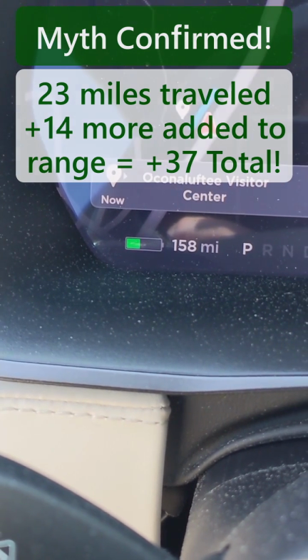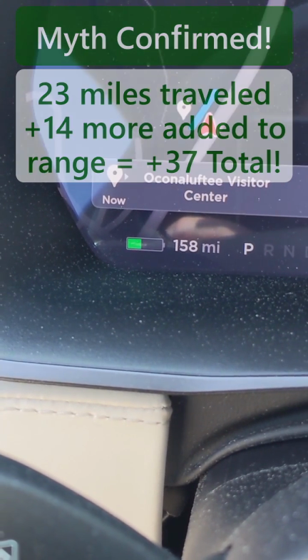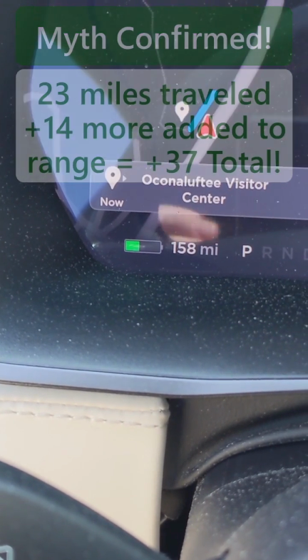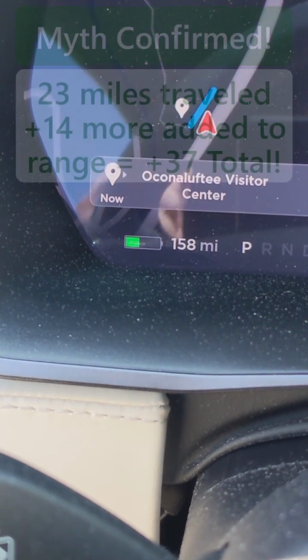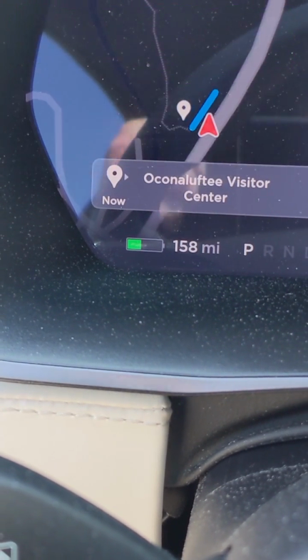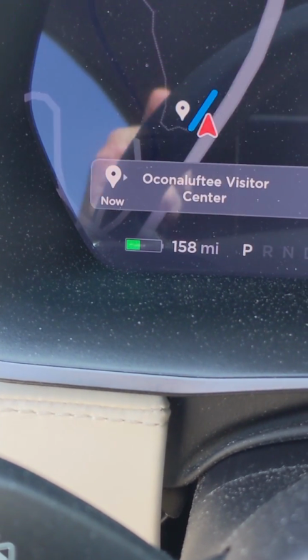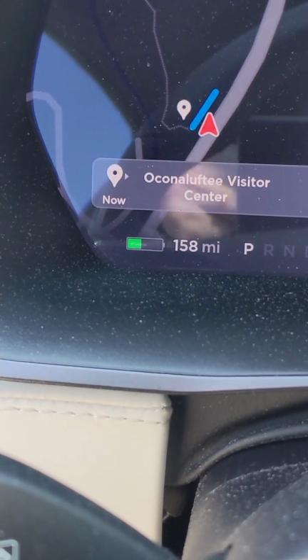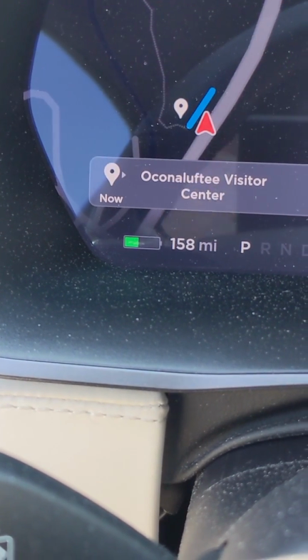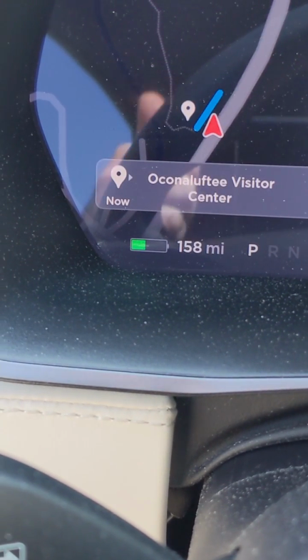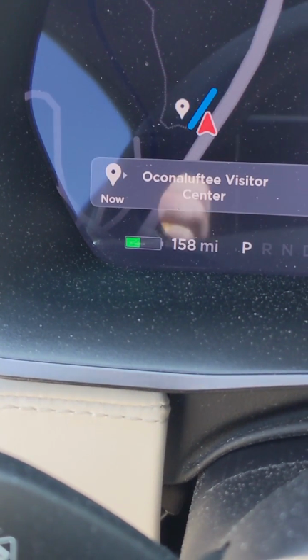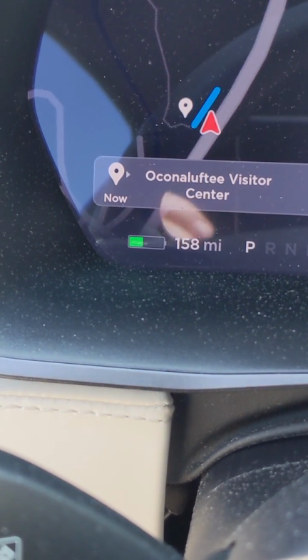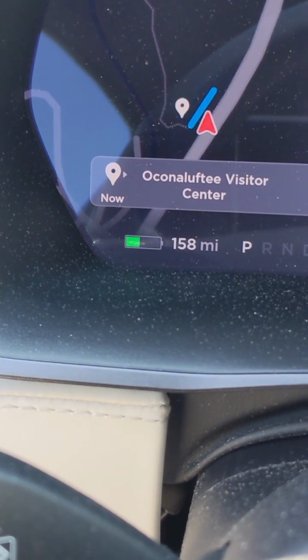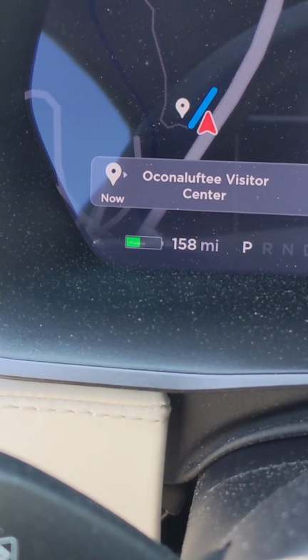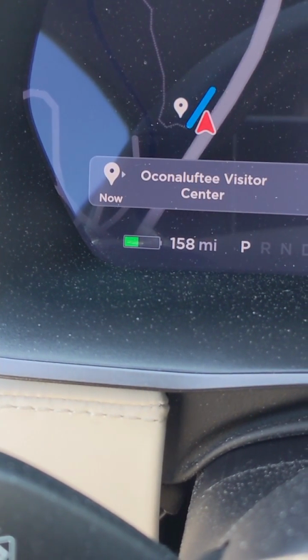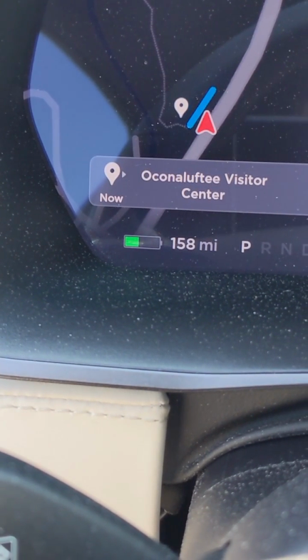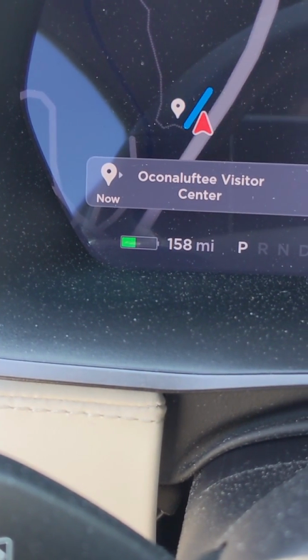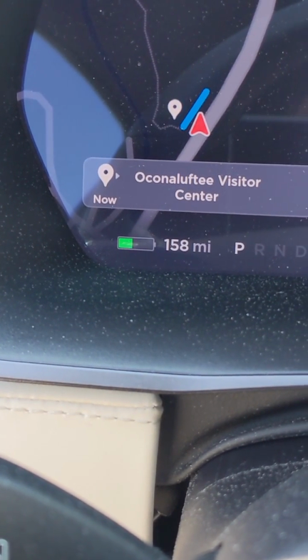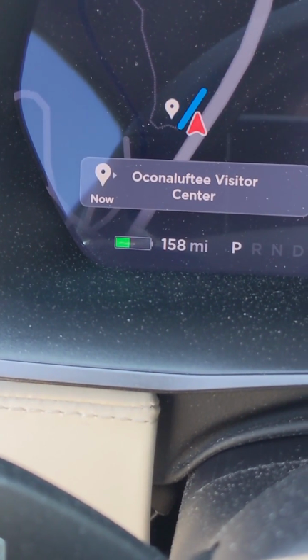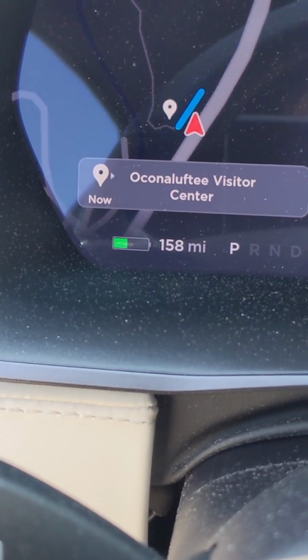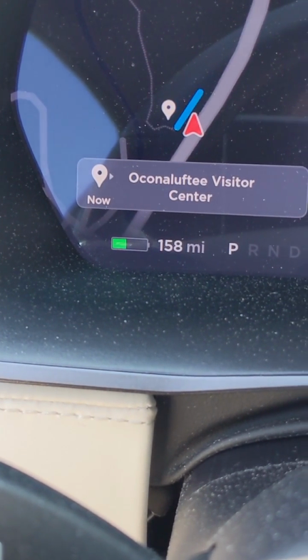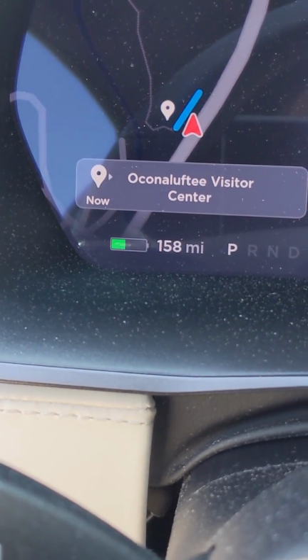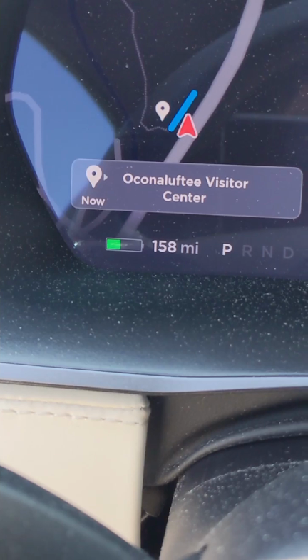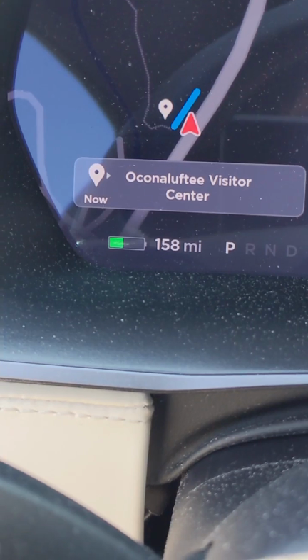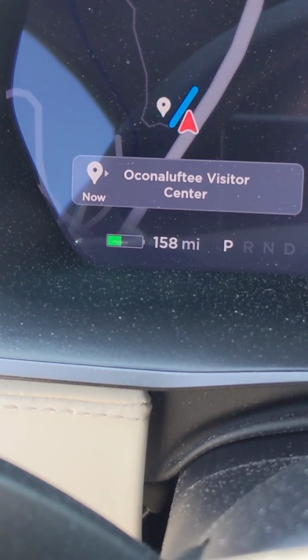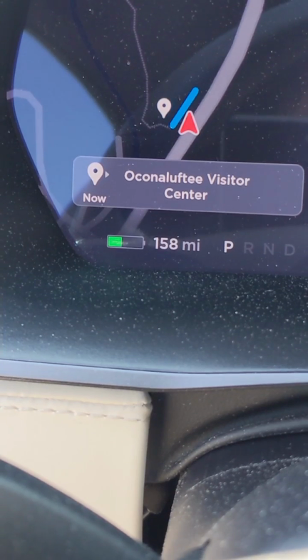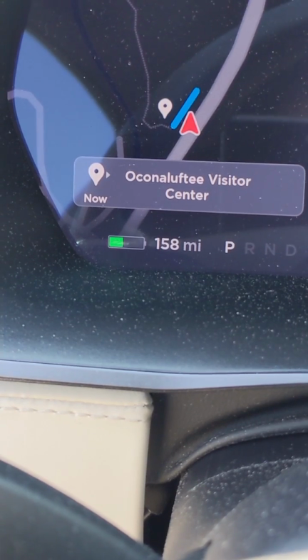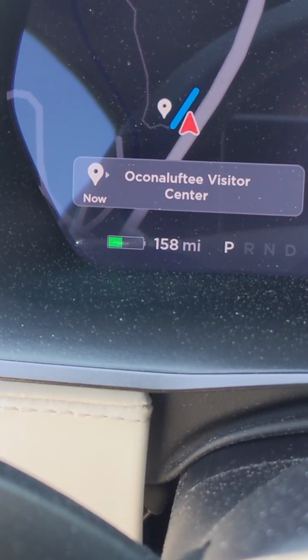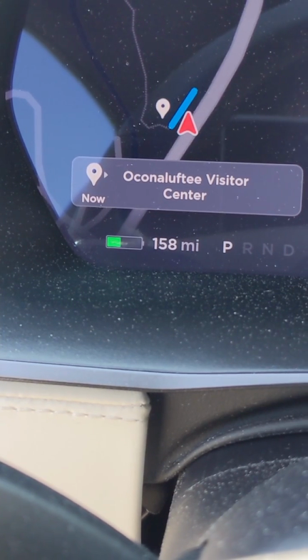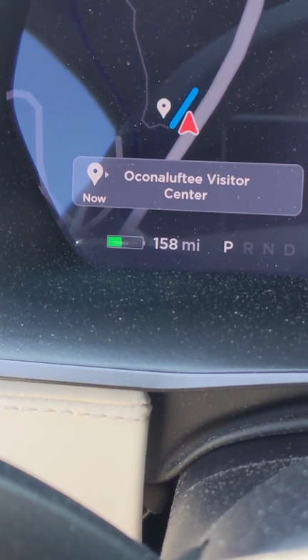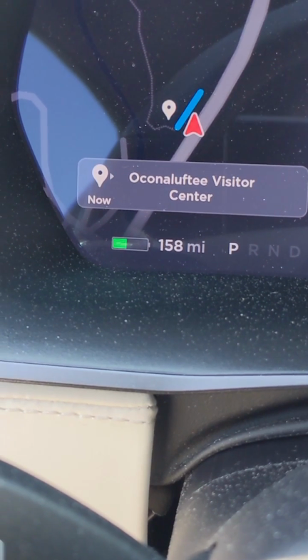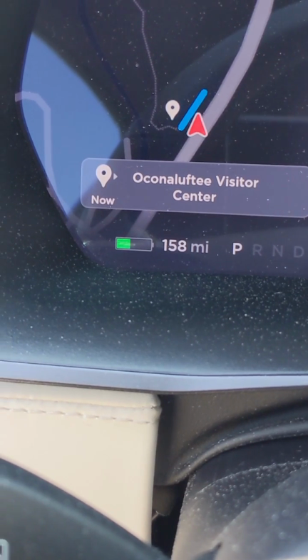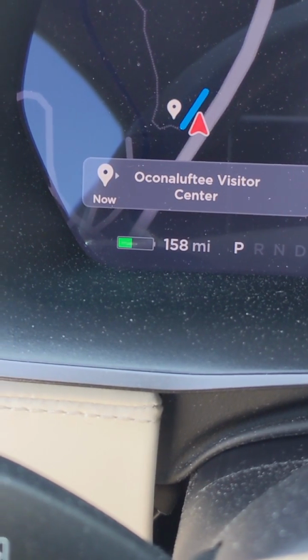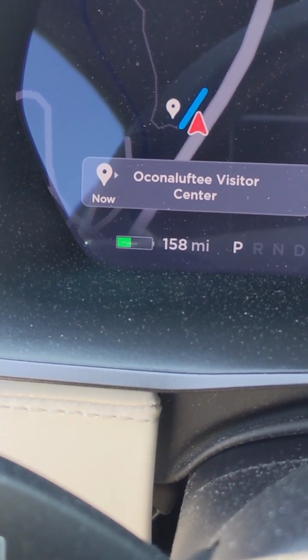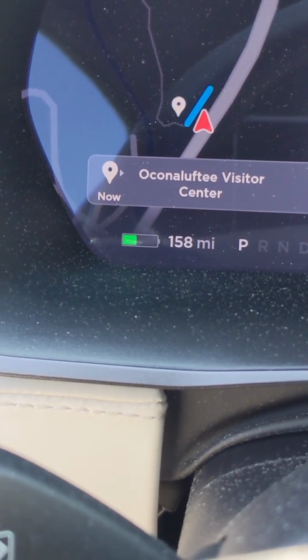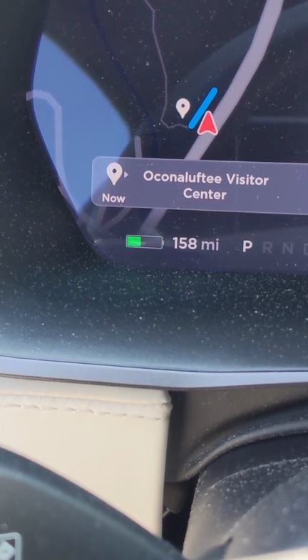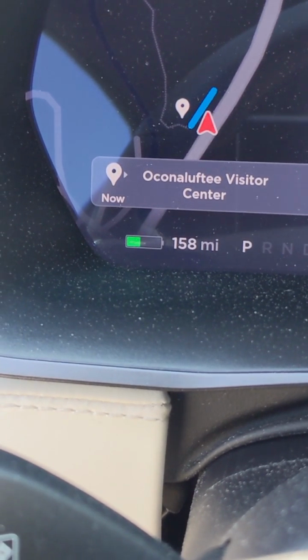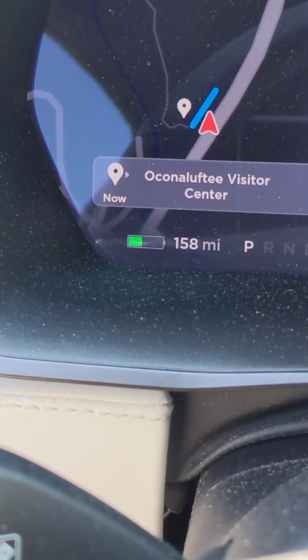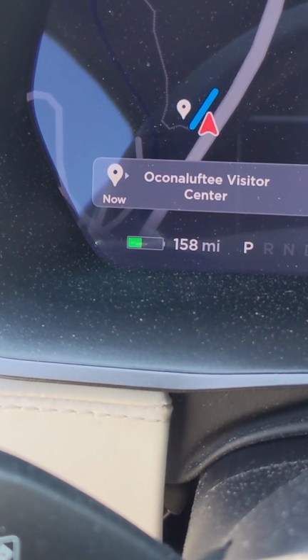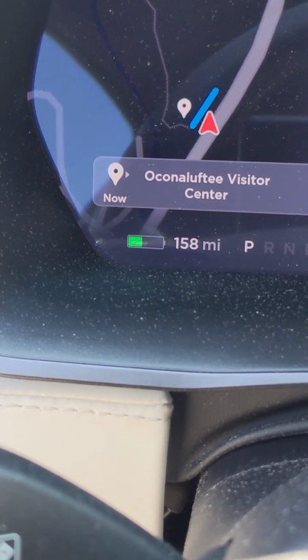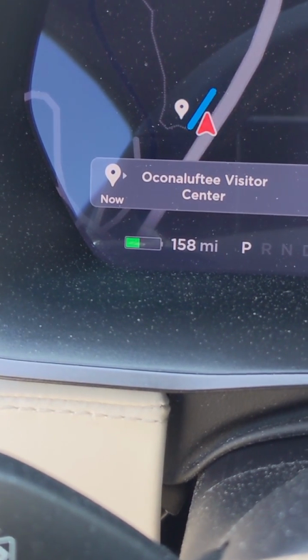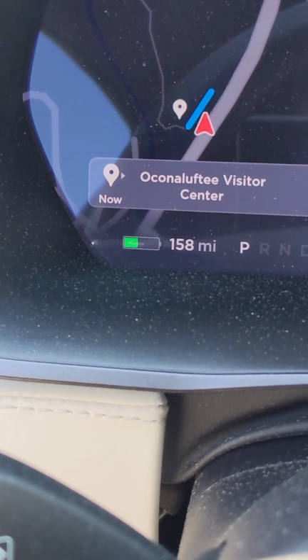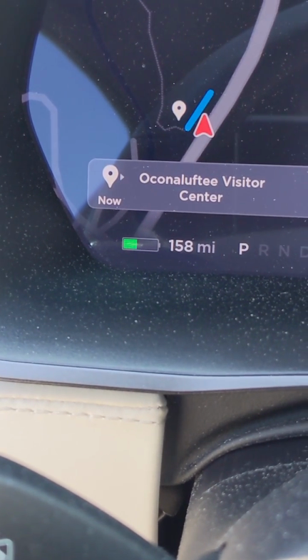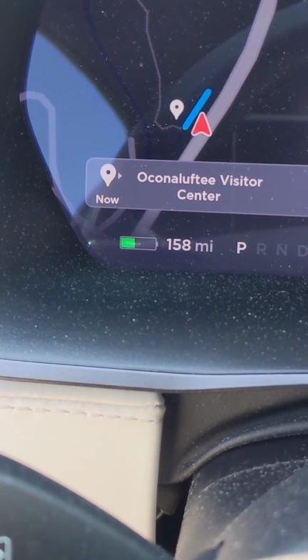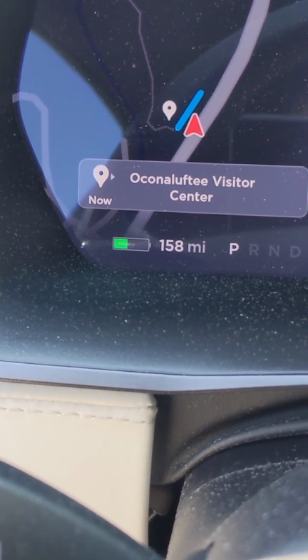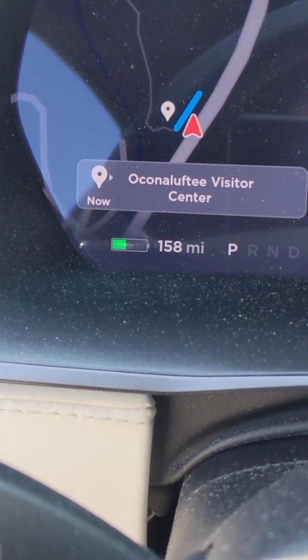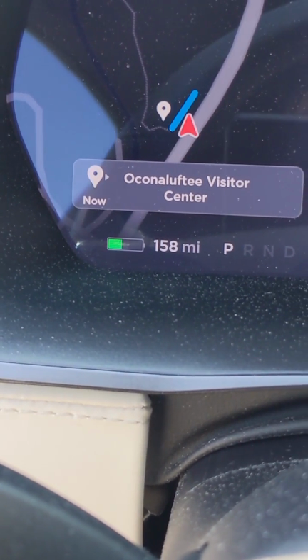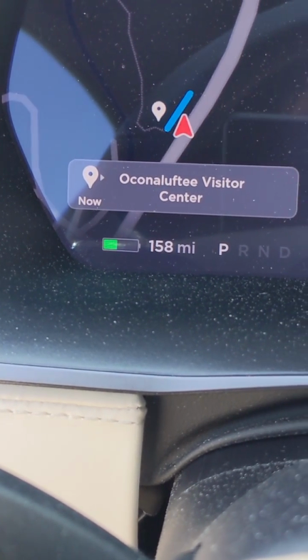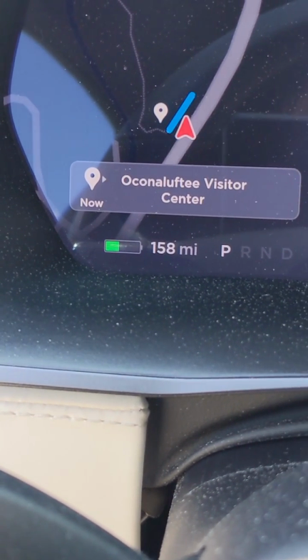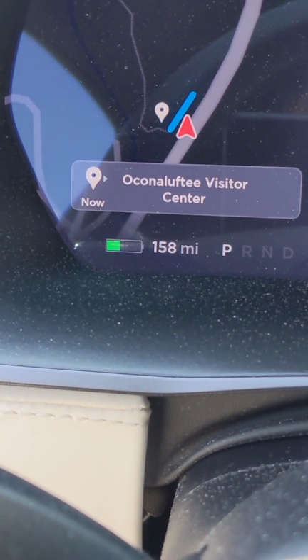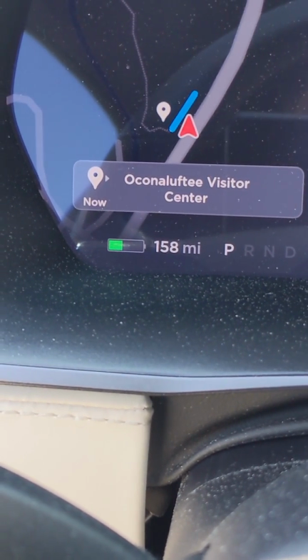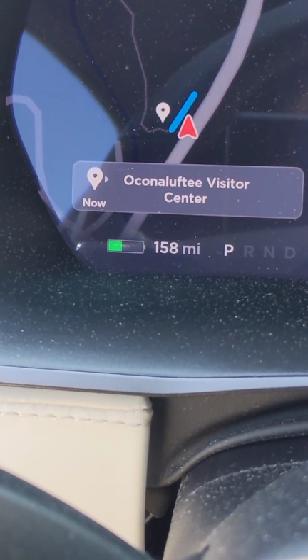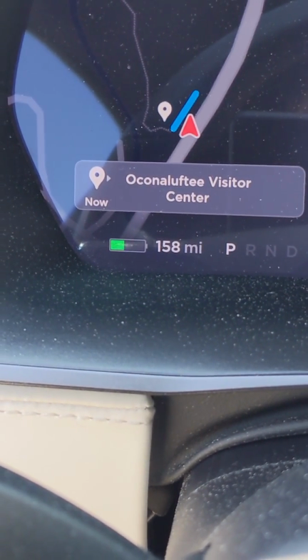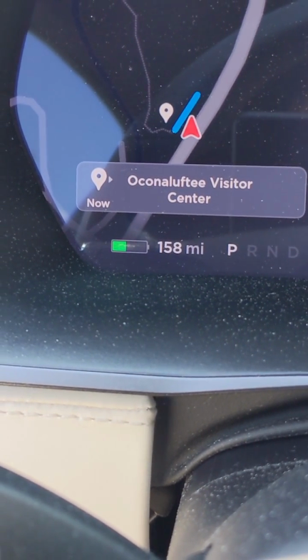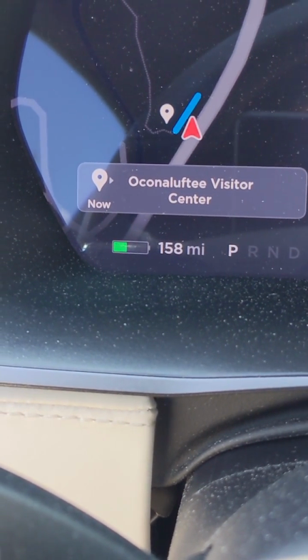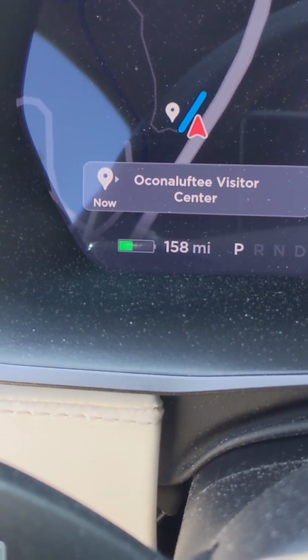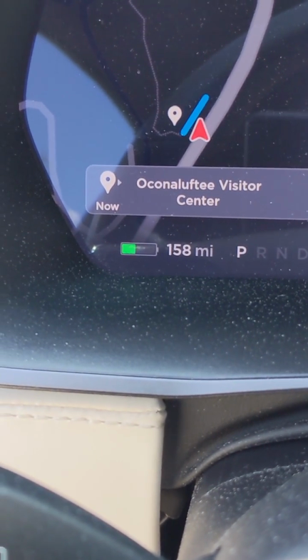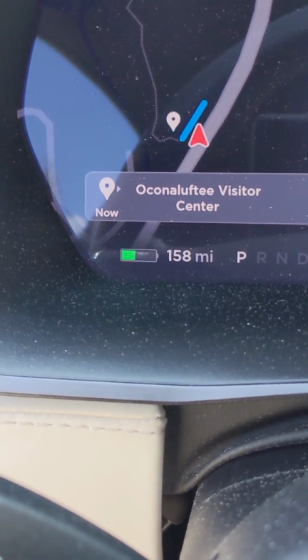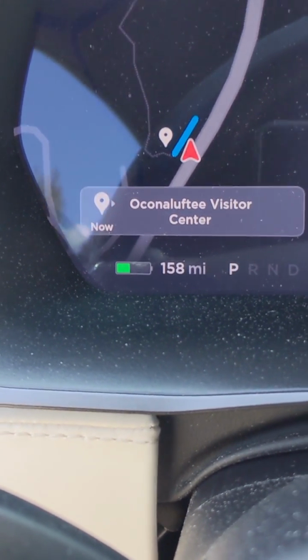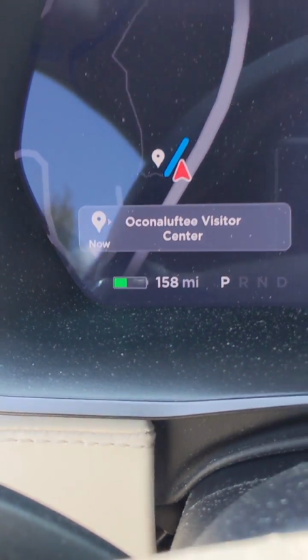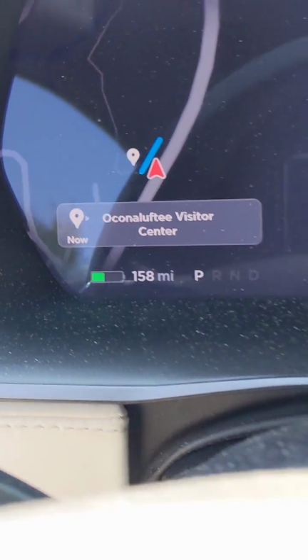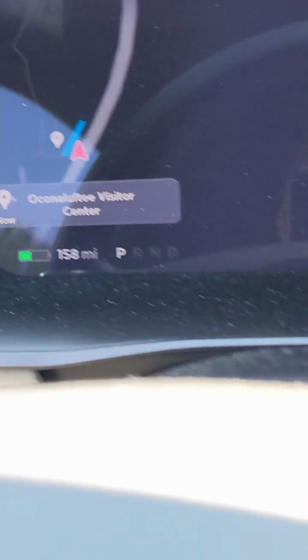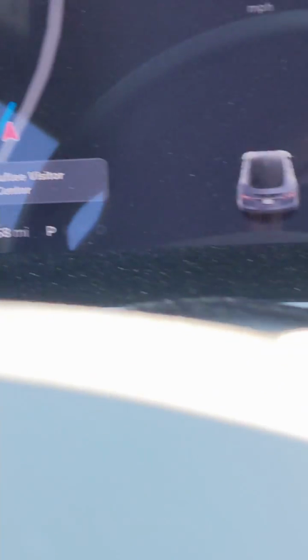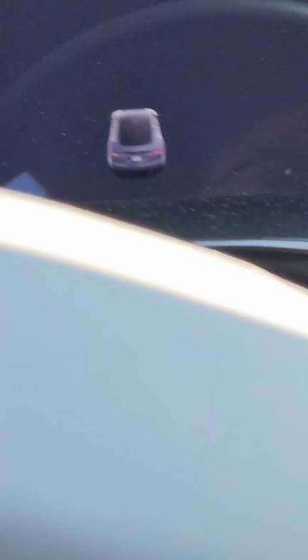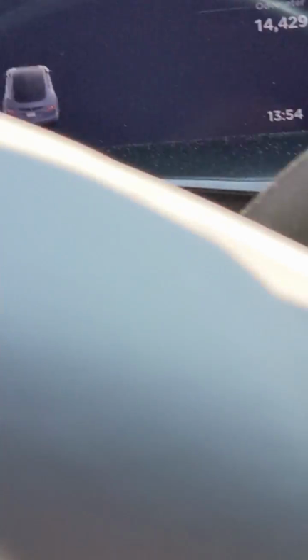So yes, you can charge a Tesla by going downhill. It's not the most effective or efficient way to do it, but it can be done.